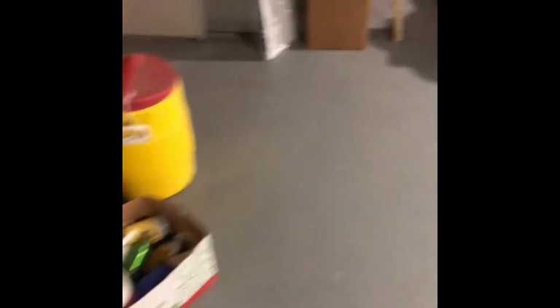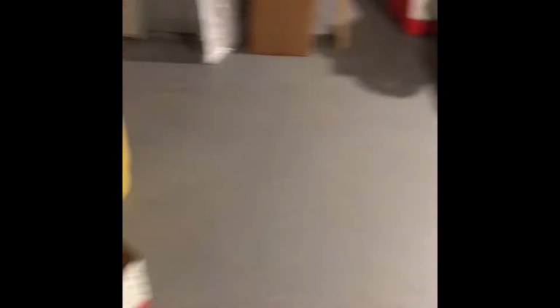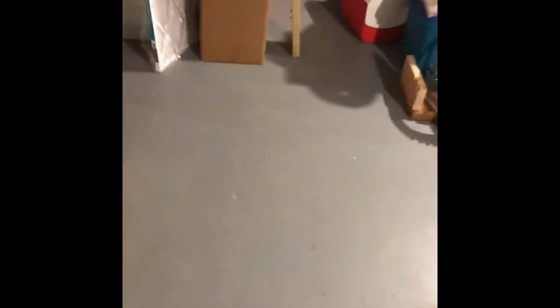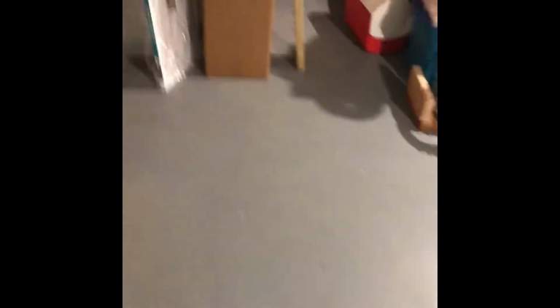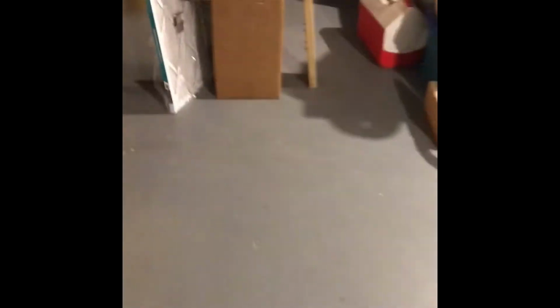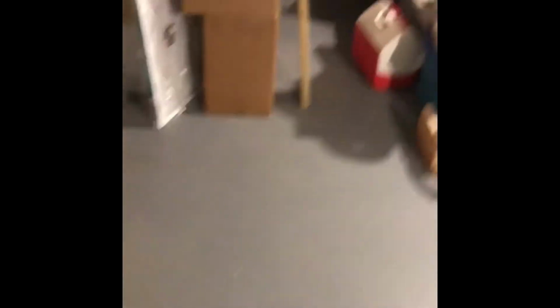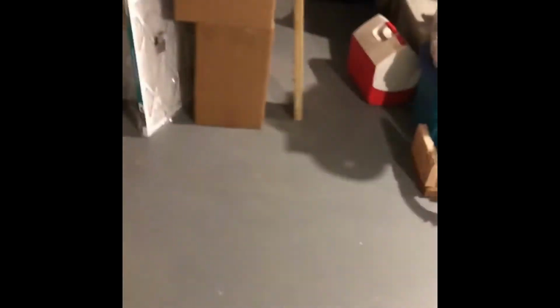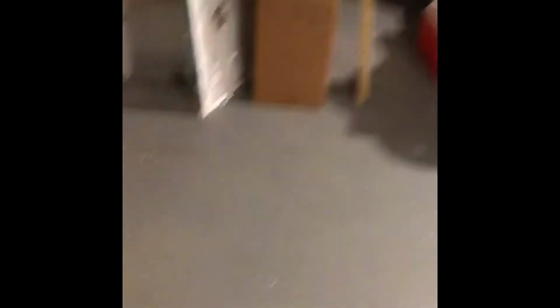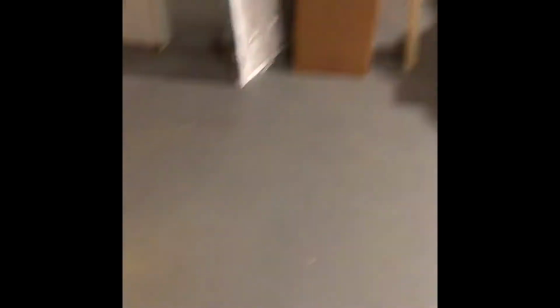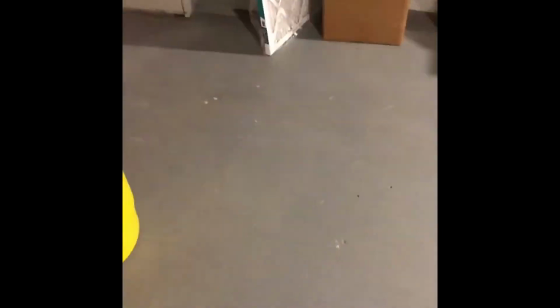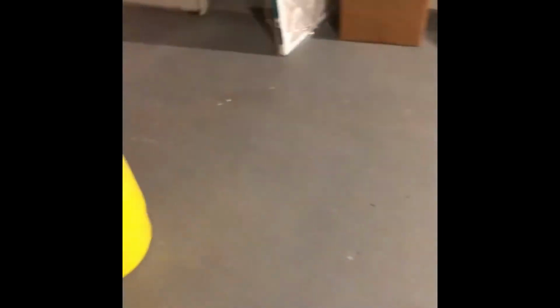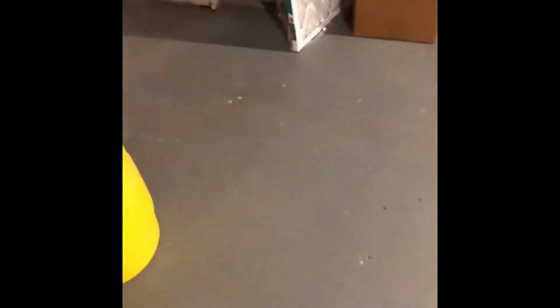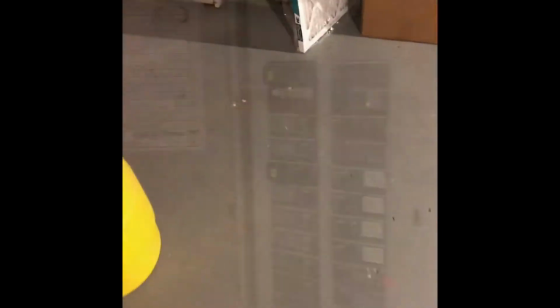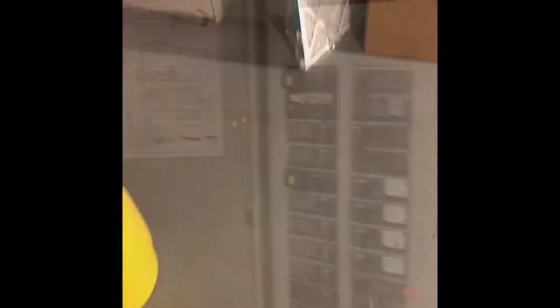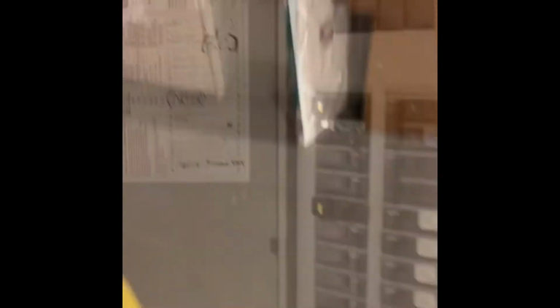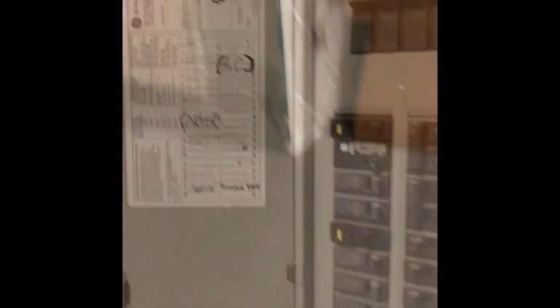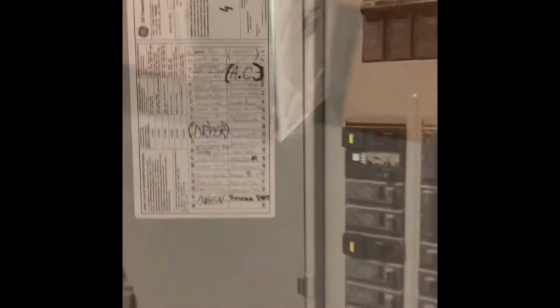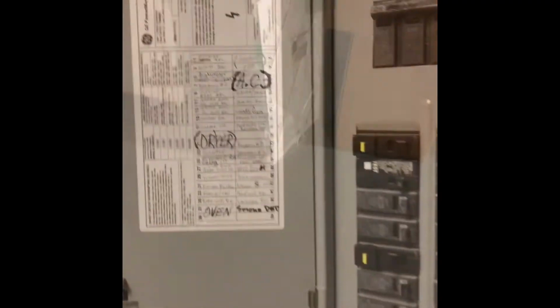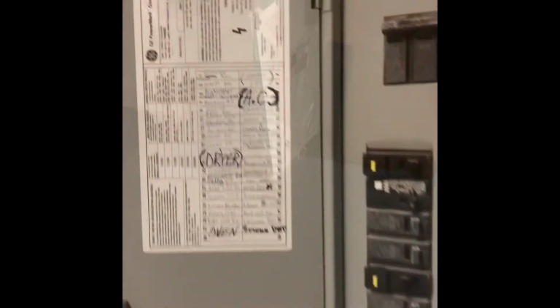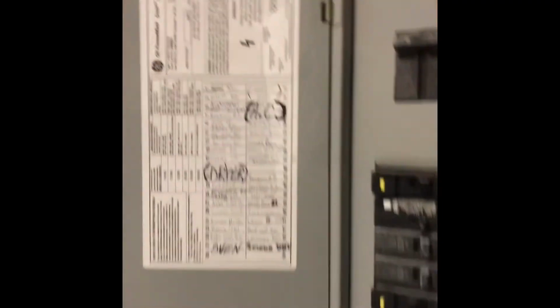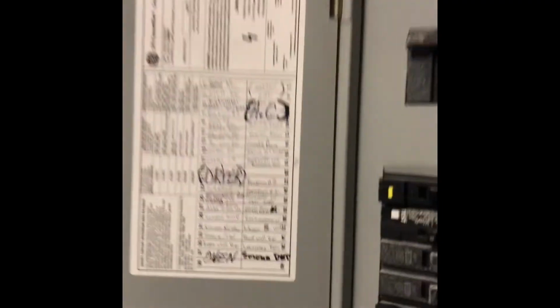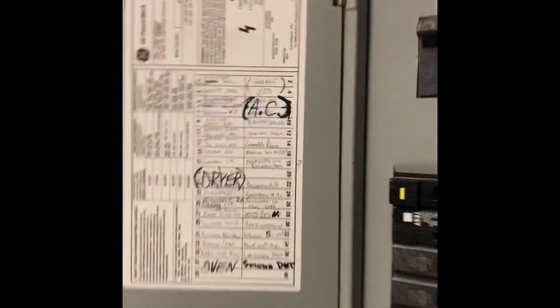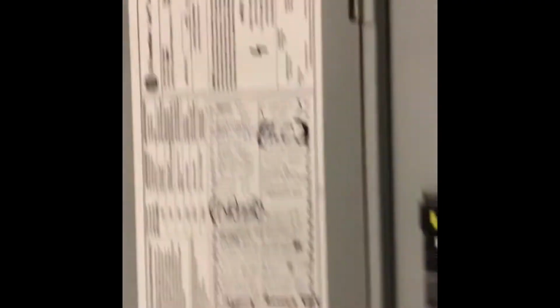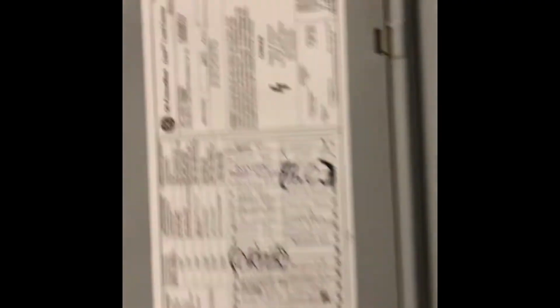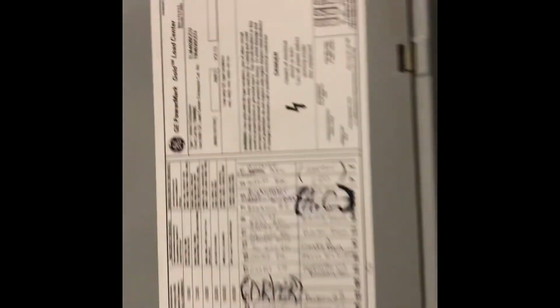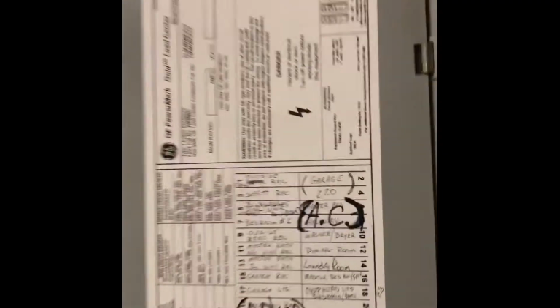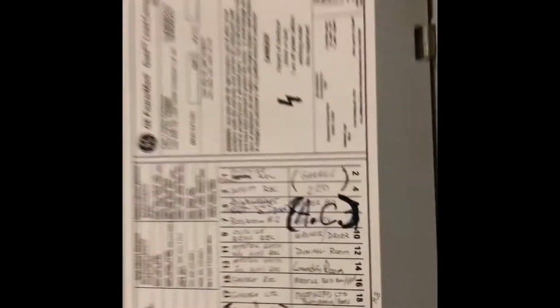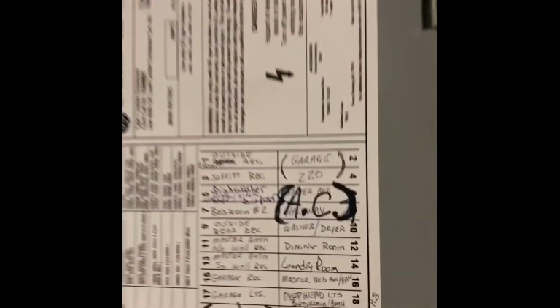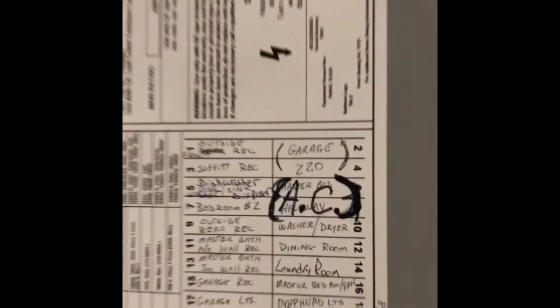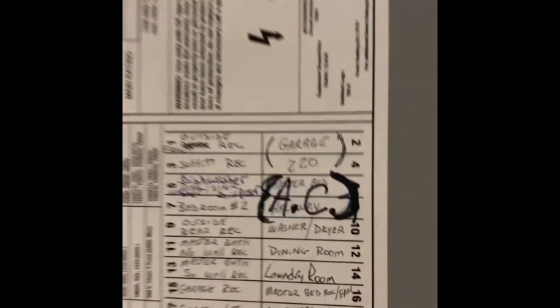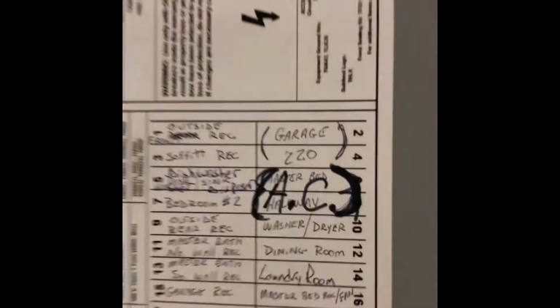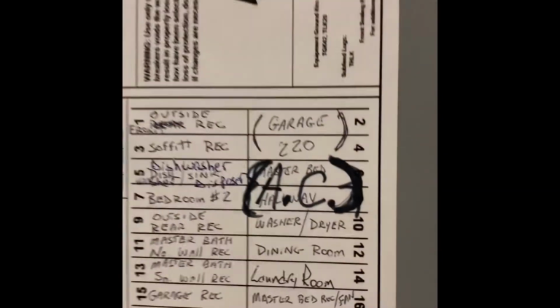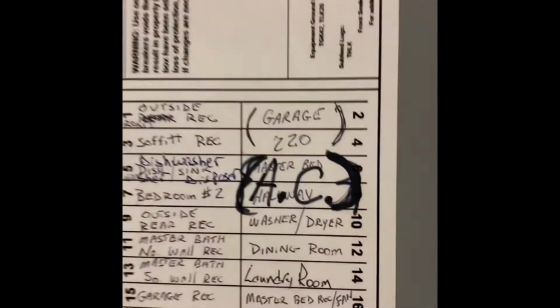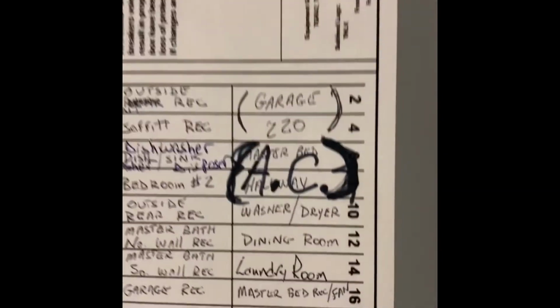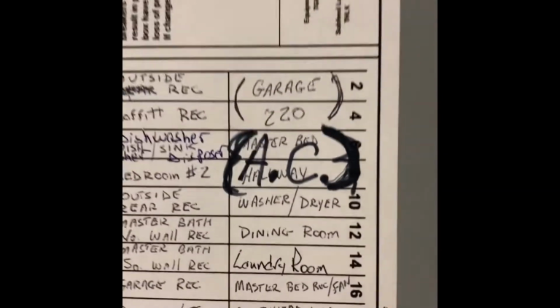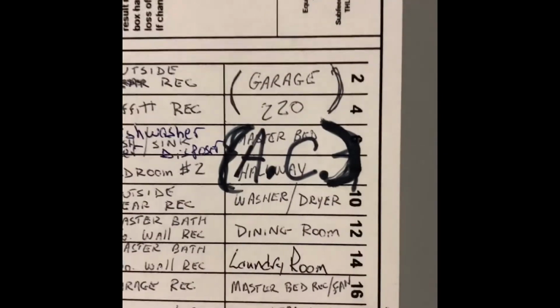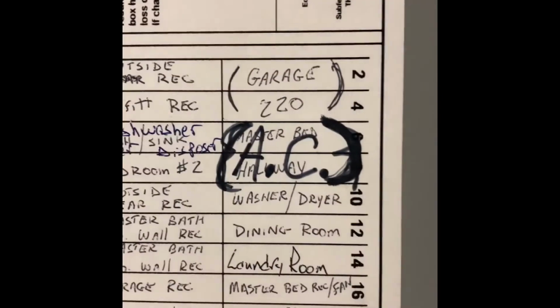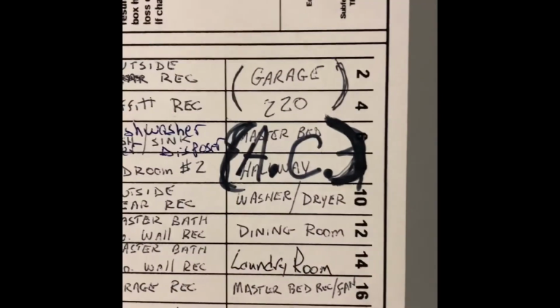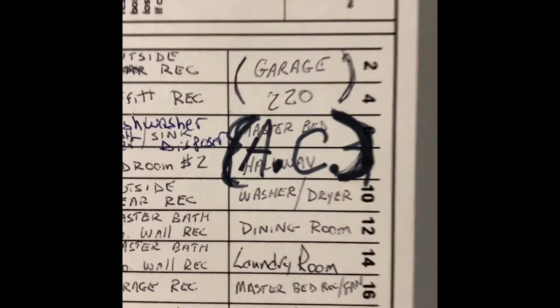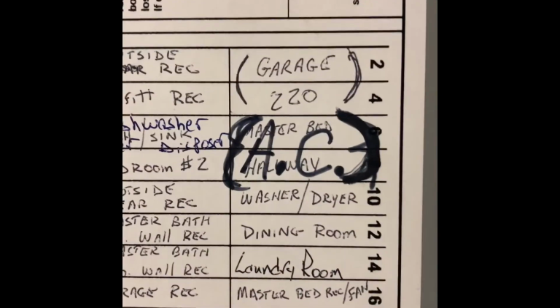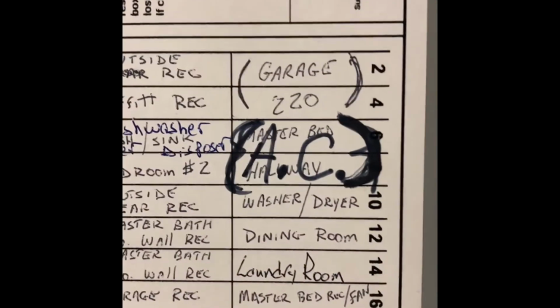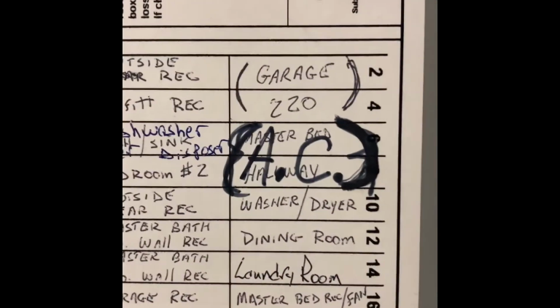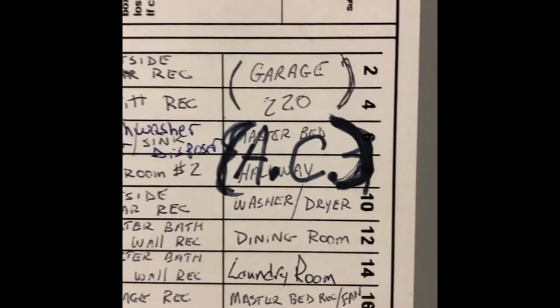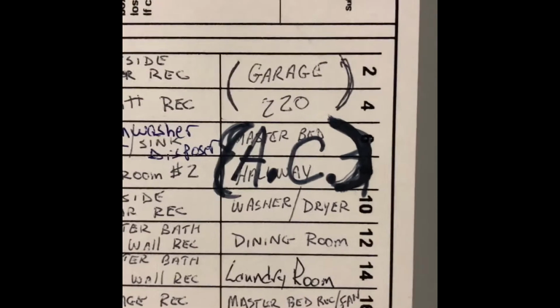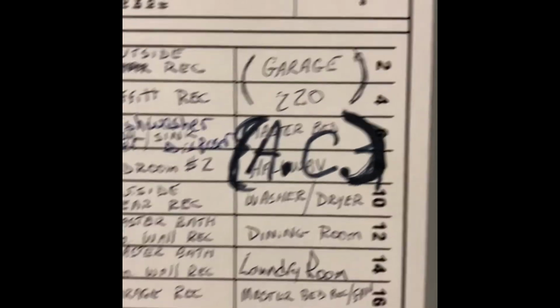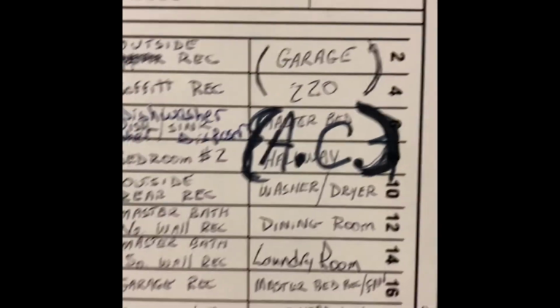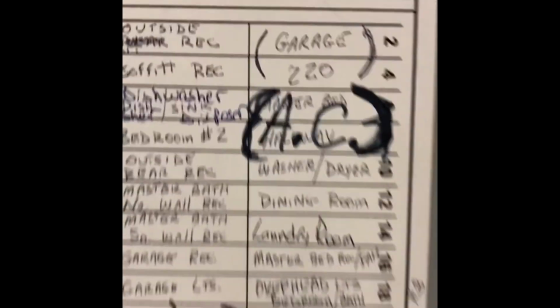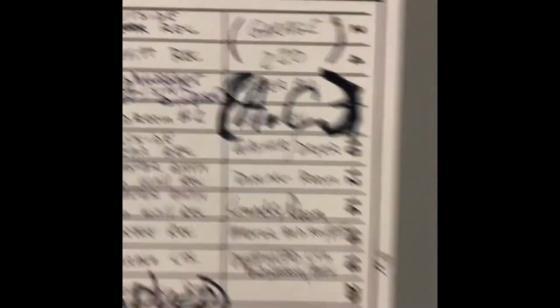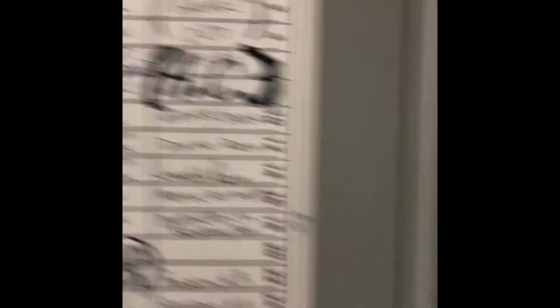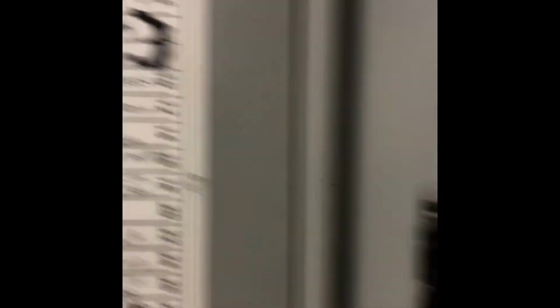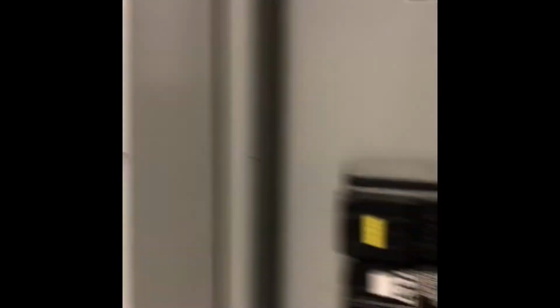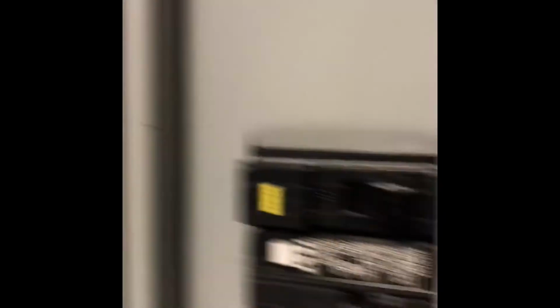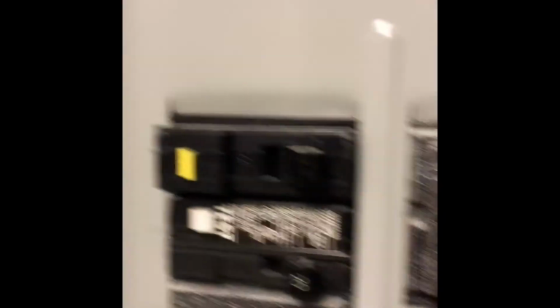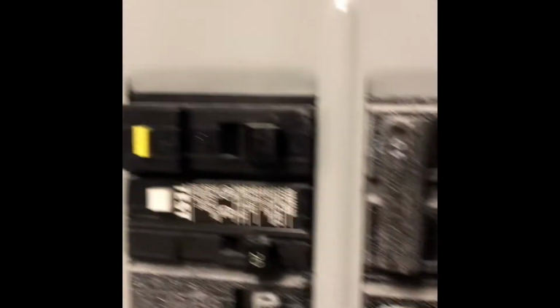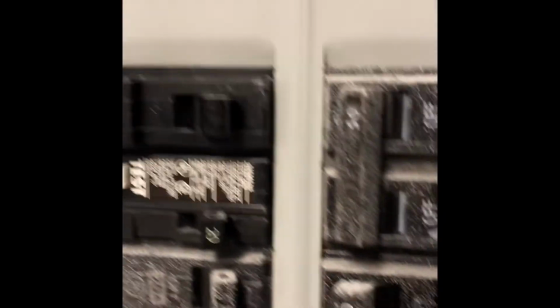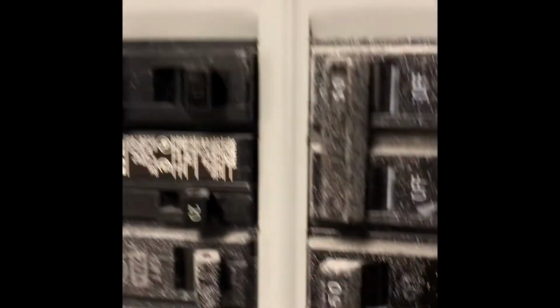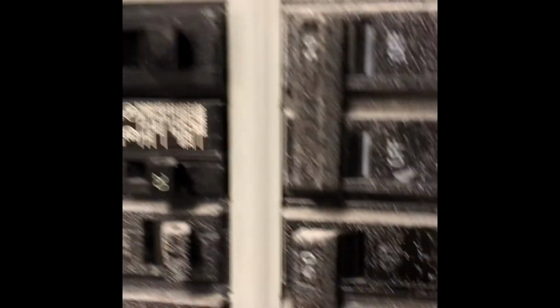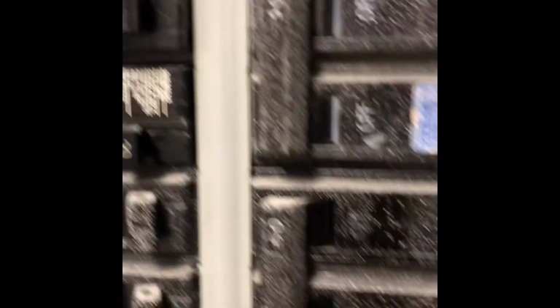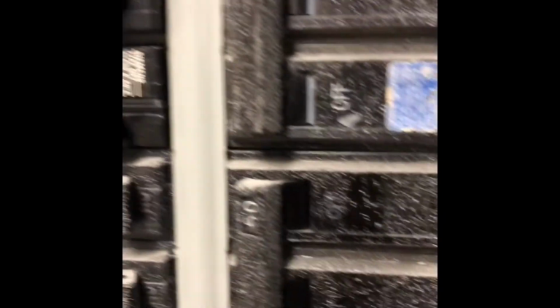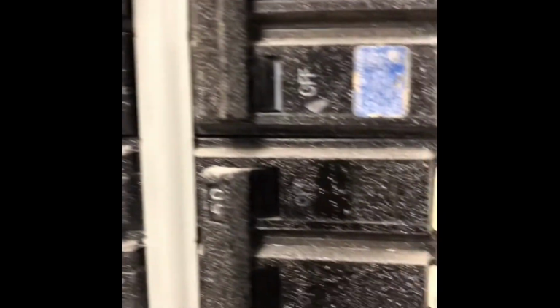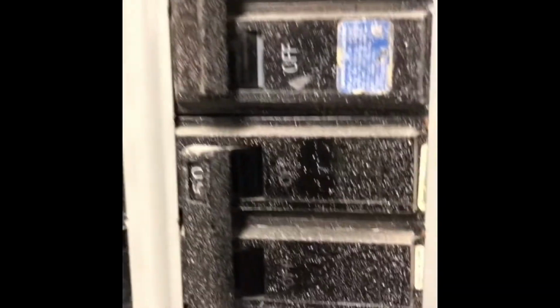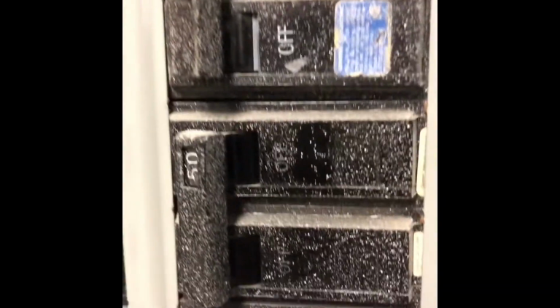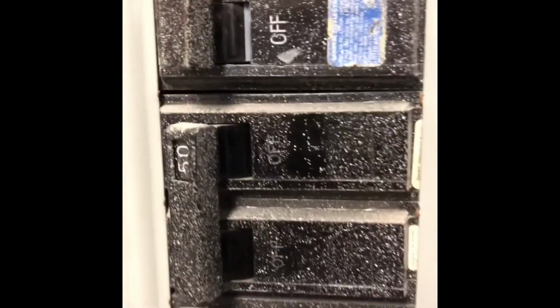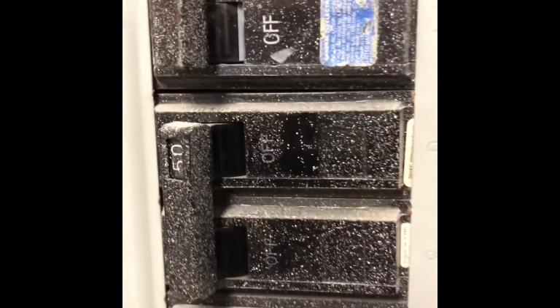My next video will be the breaker panel. It's a General Electric load center. Everything is marked — our air conditioner is on a double 50 amp breaker right here.